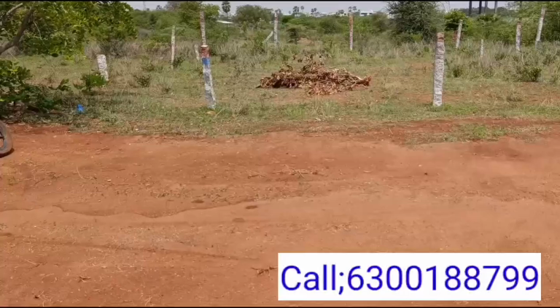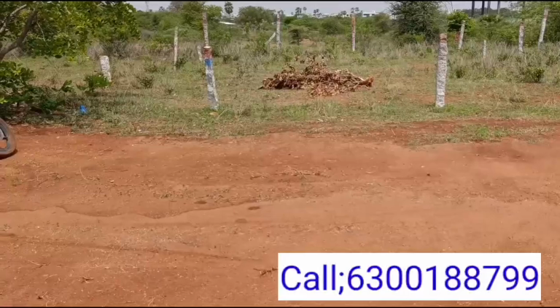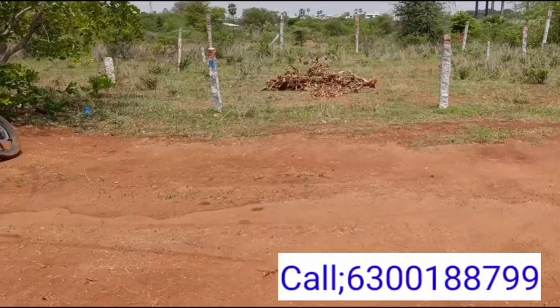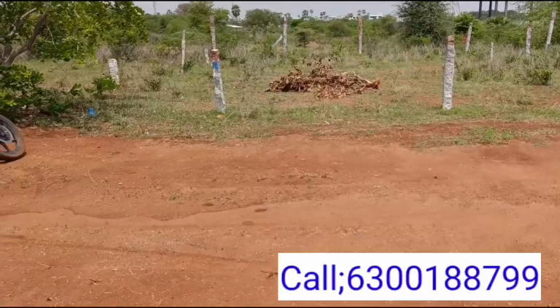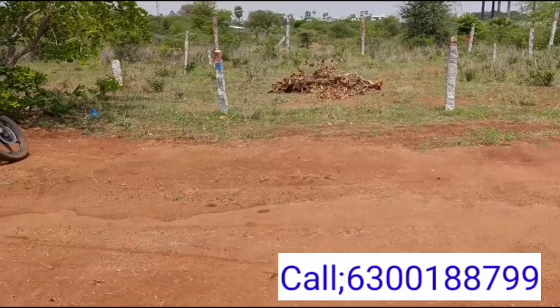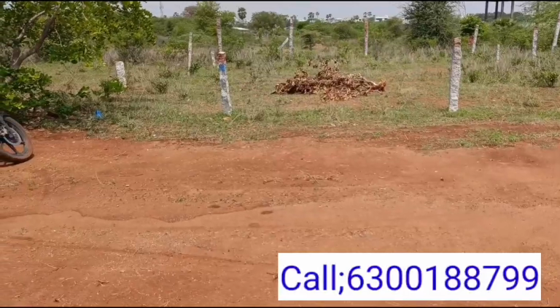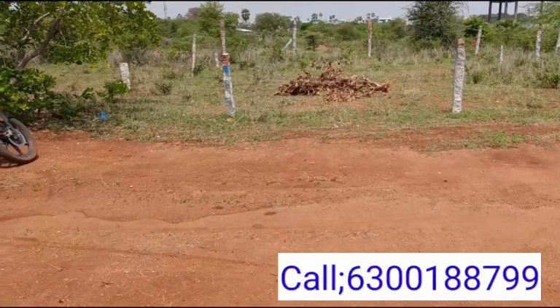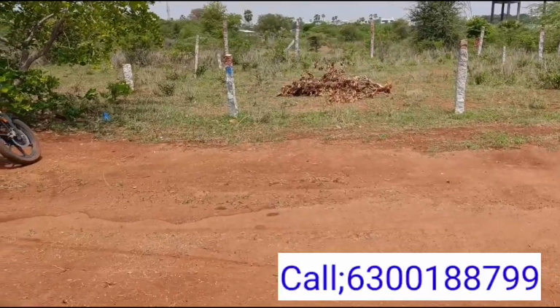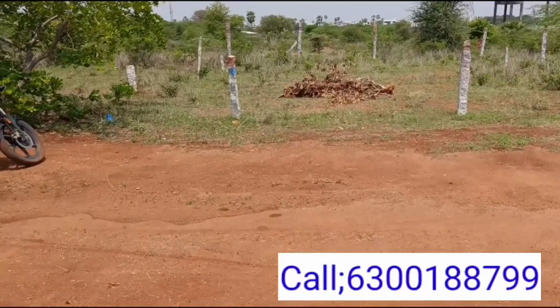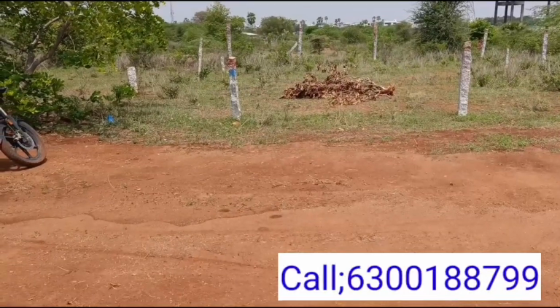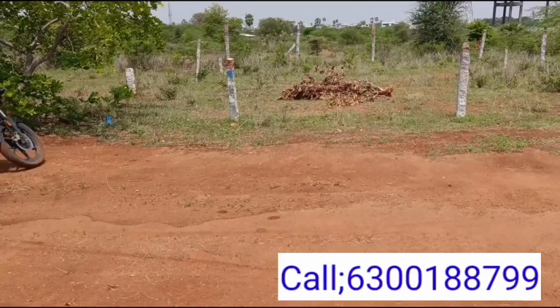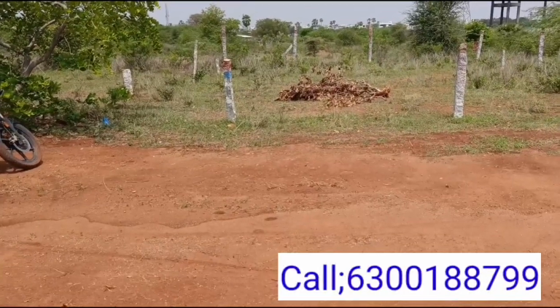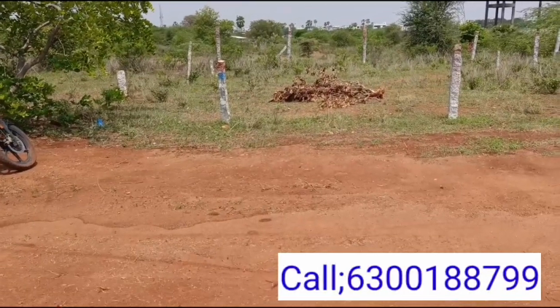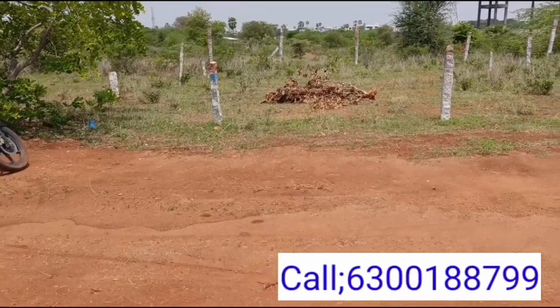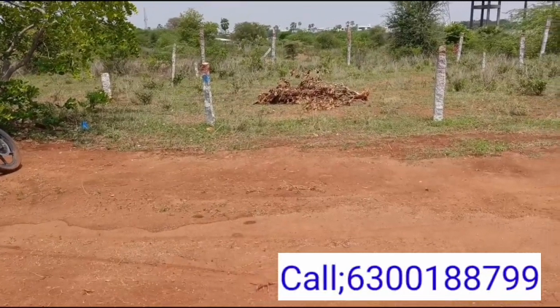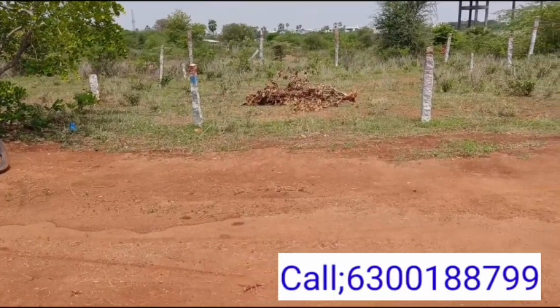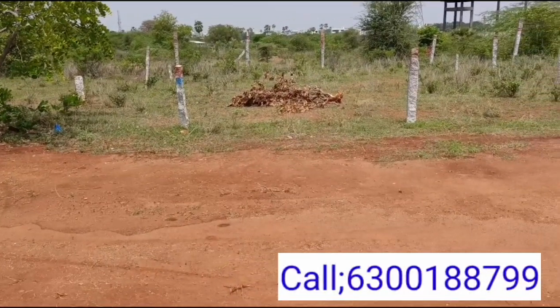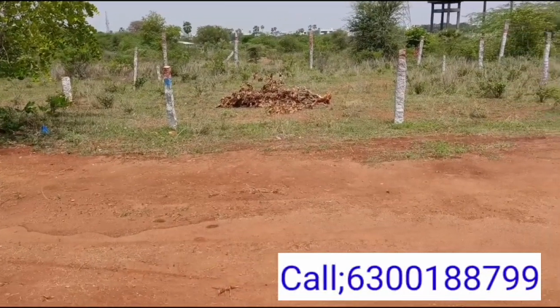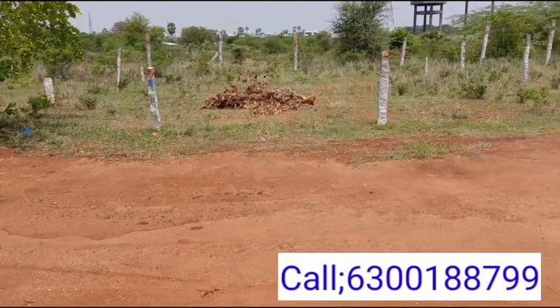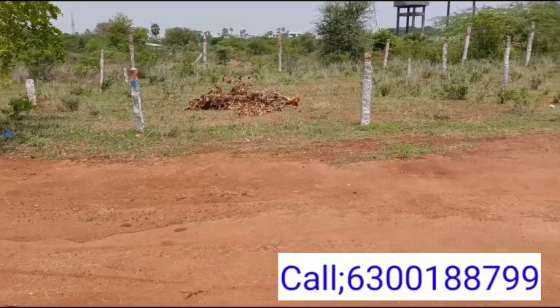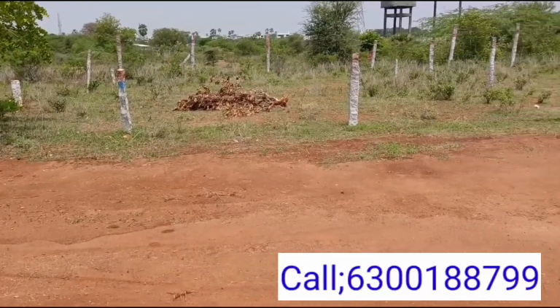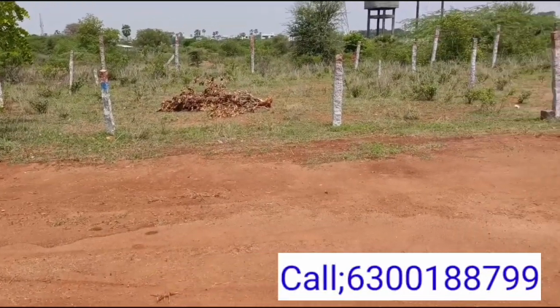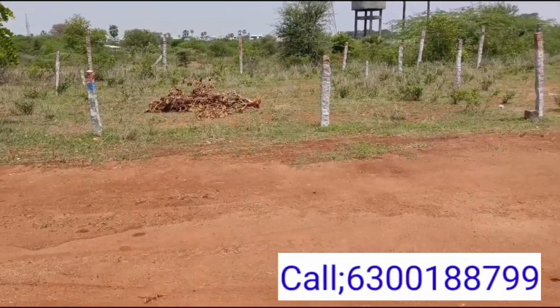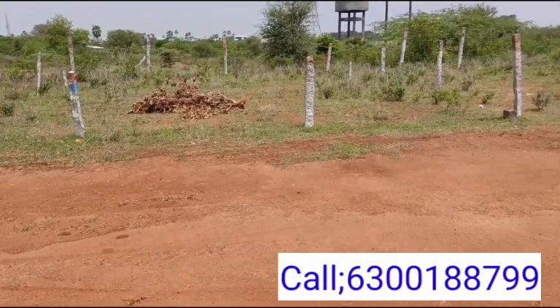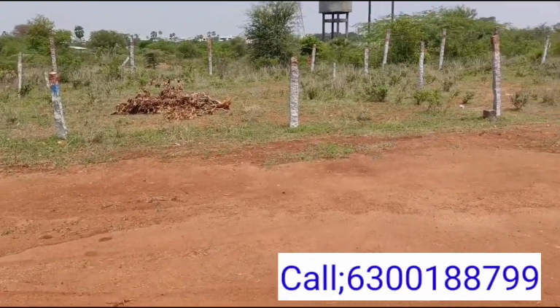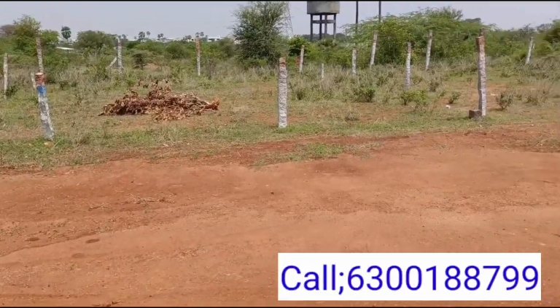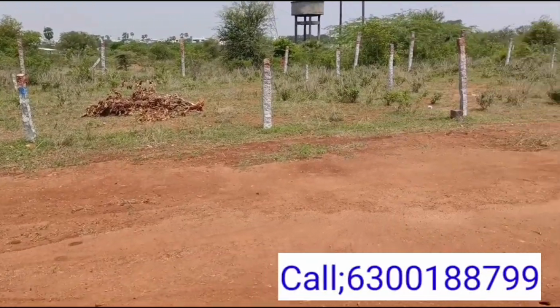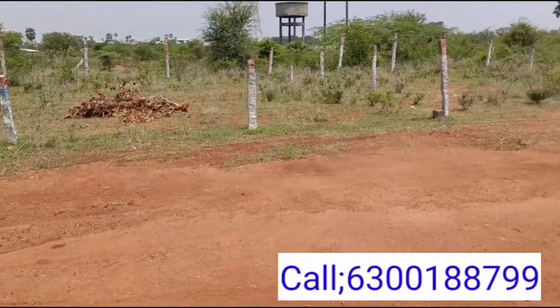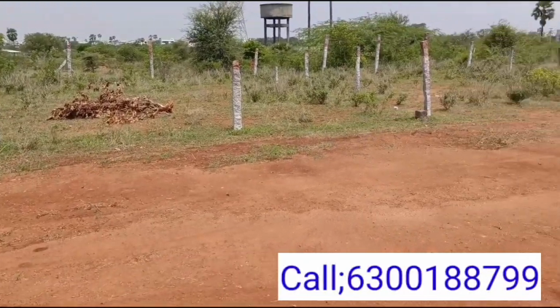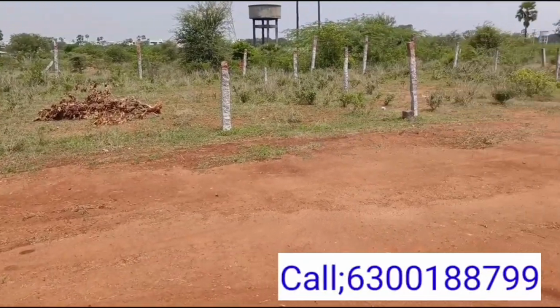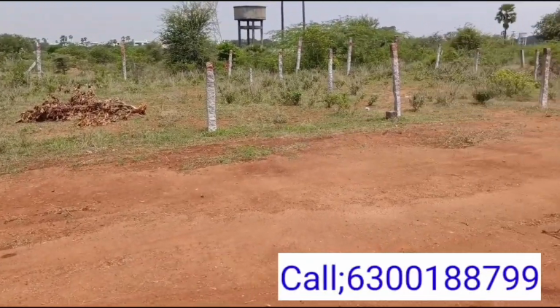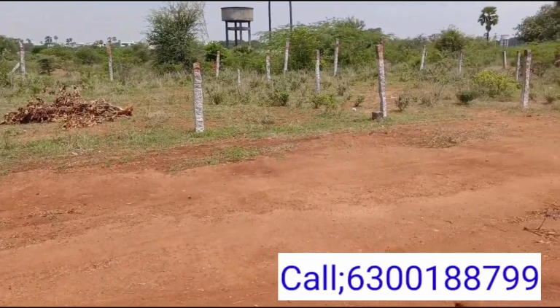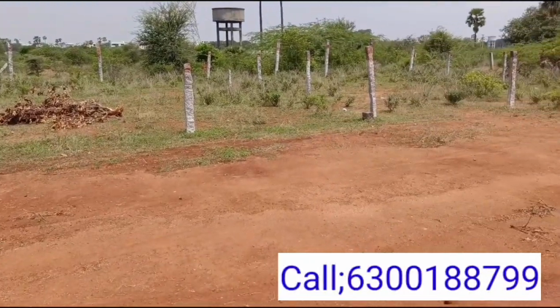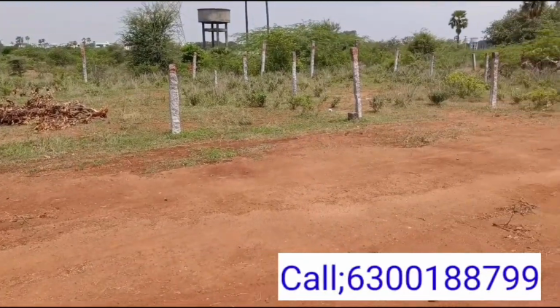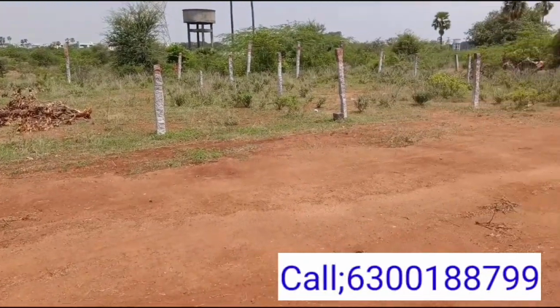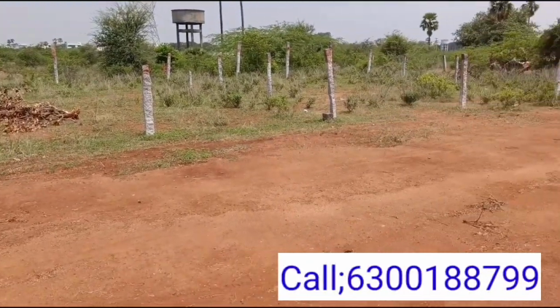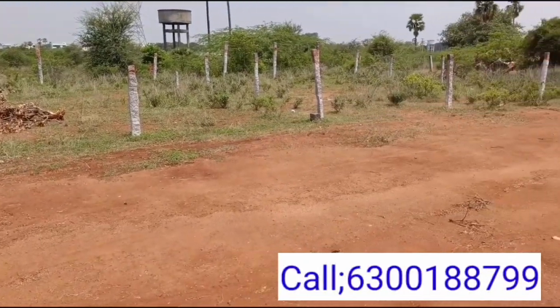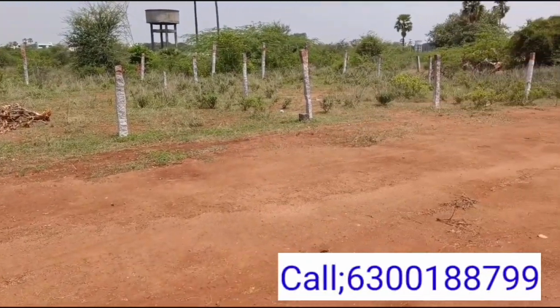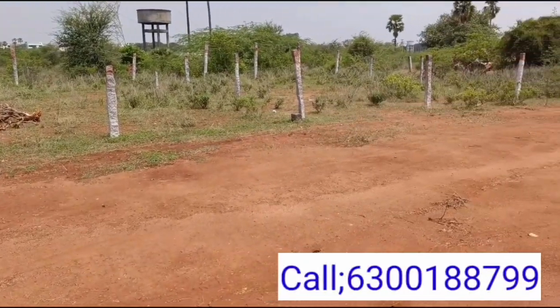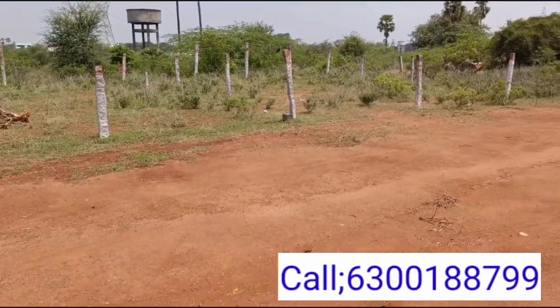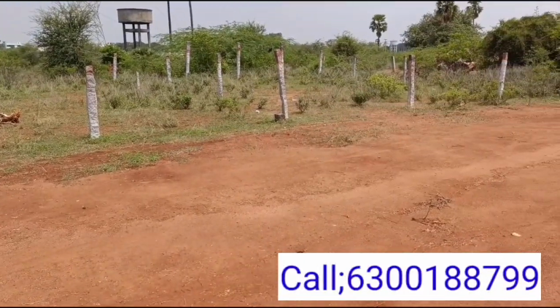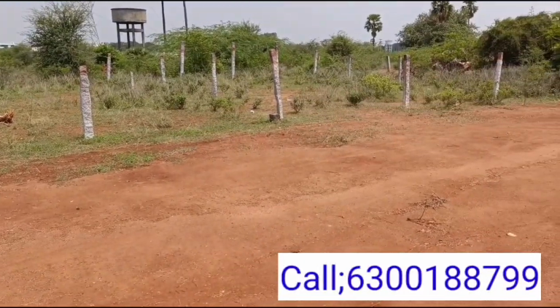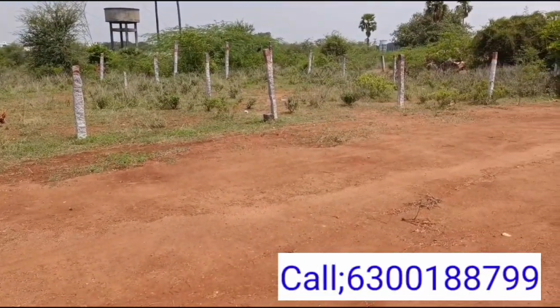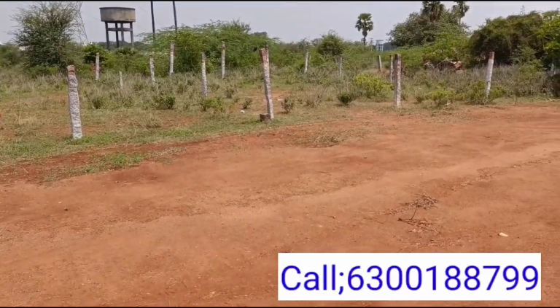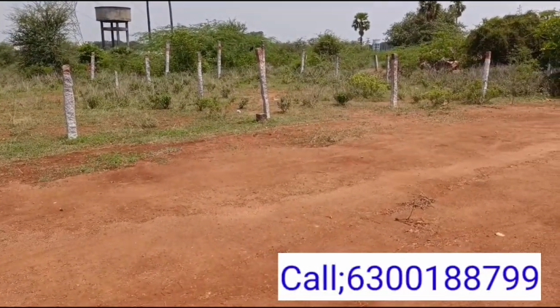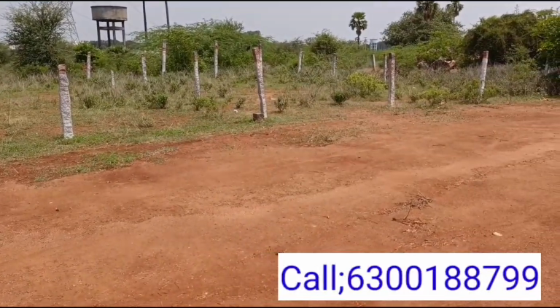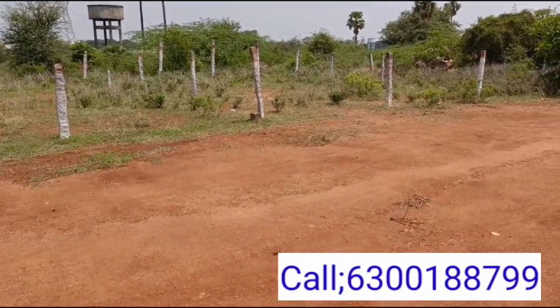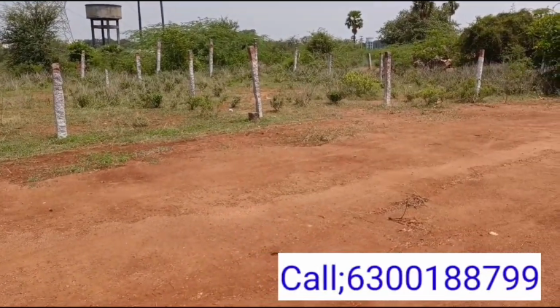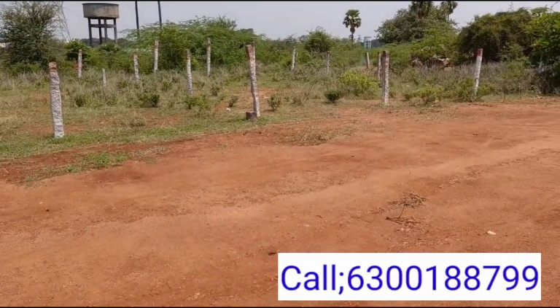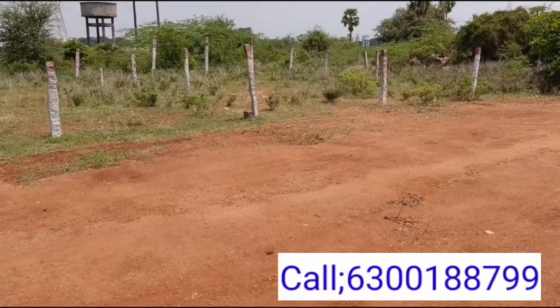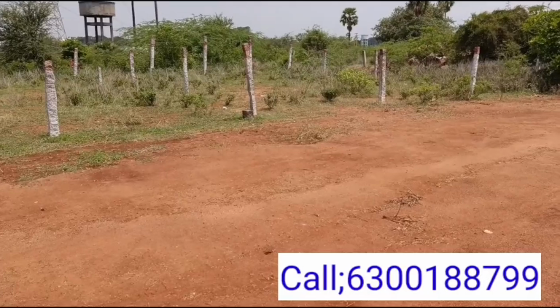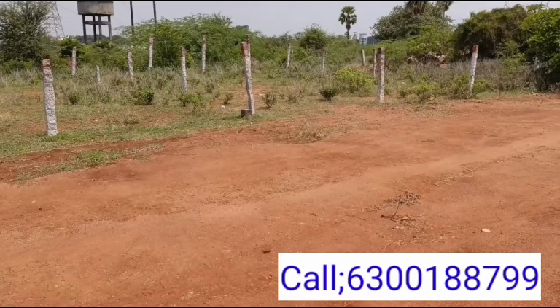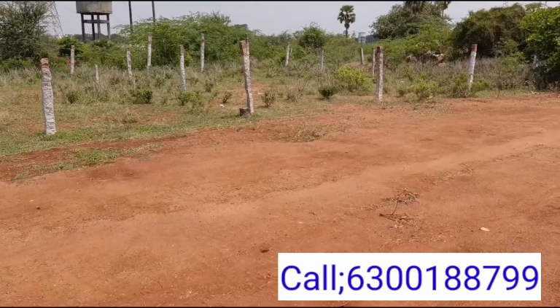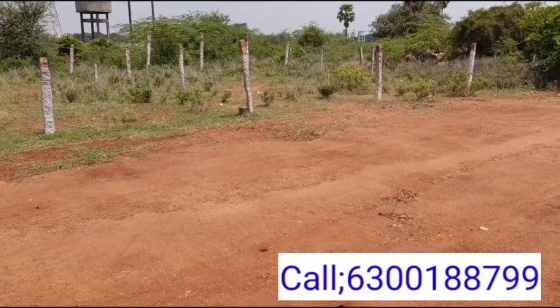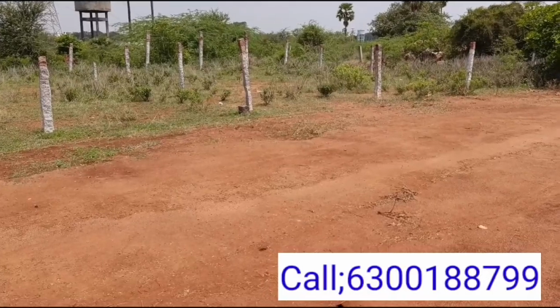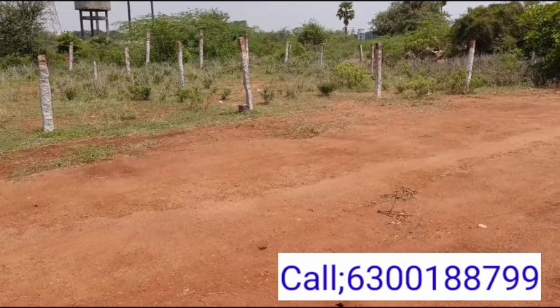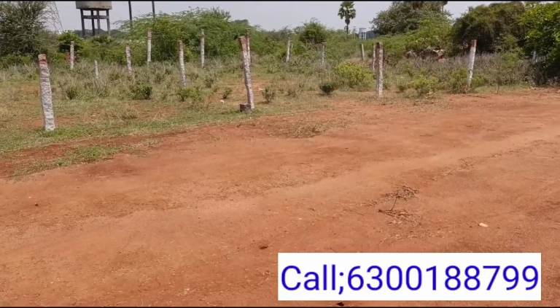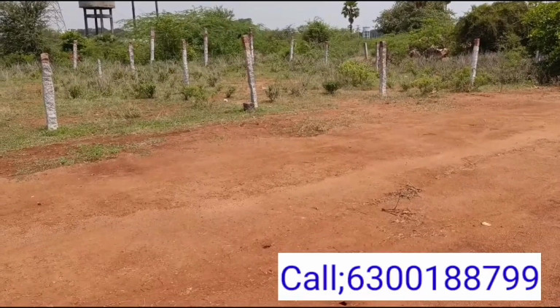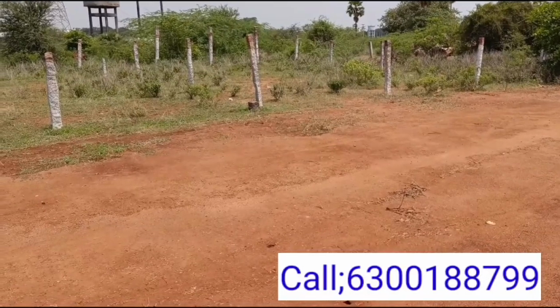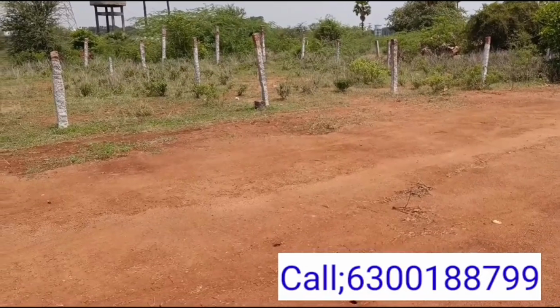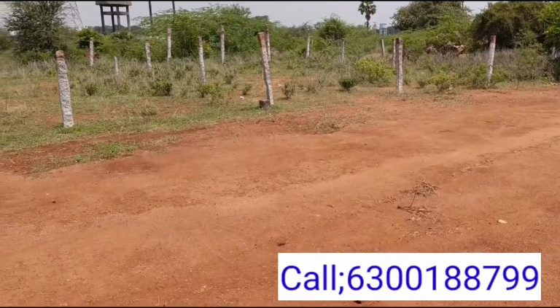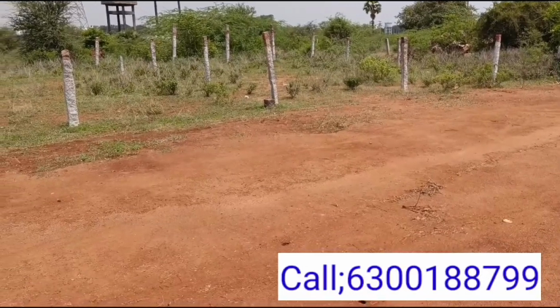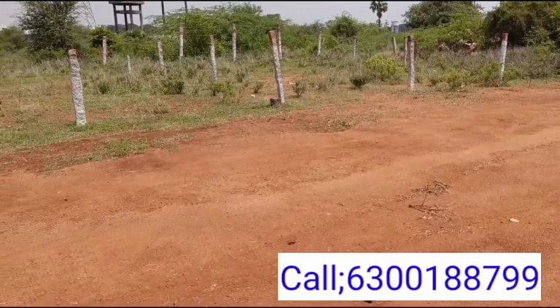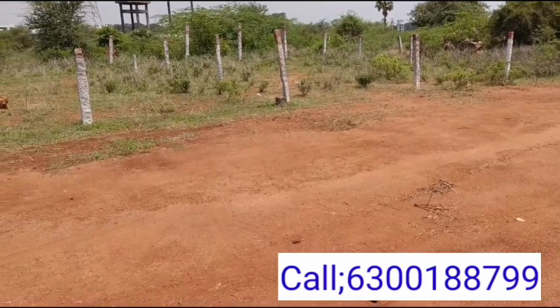Hi friends, welcome to my channel SS Properties. Today we are going to be looking at an East facing plot.